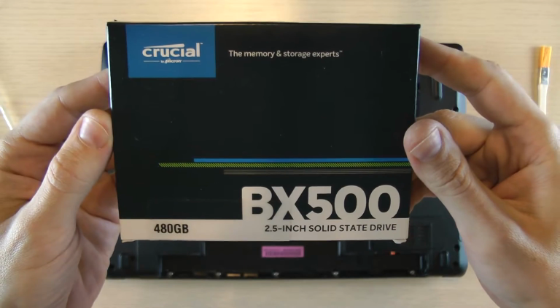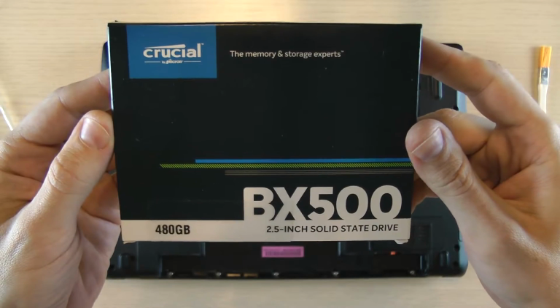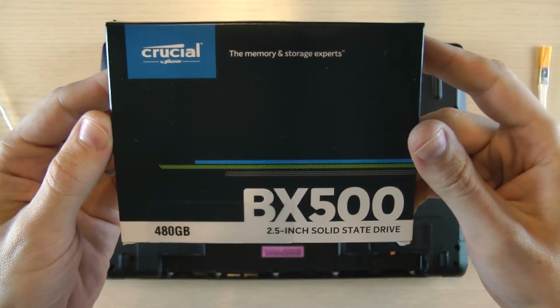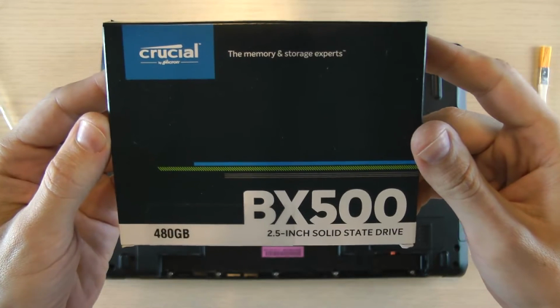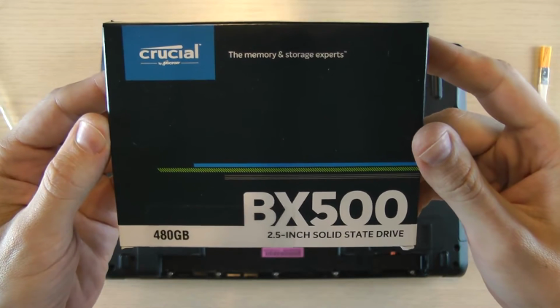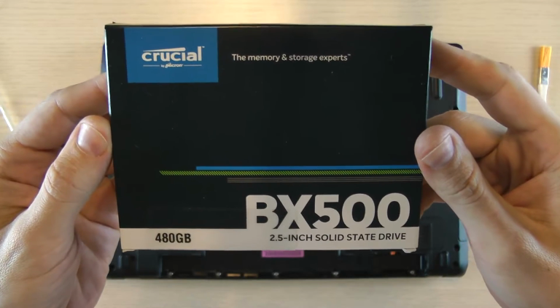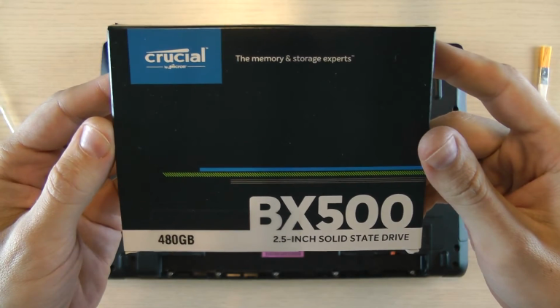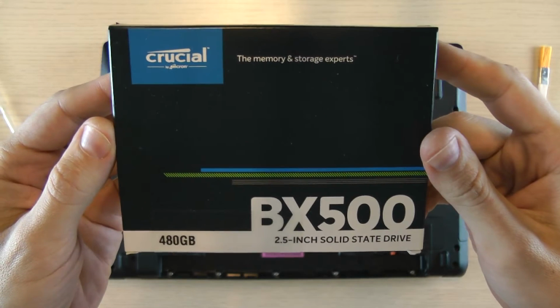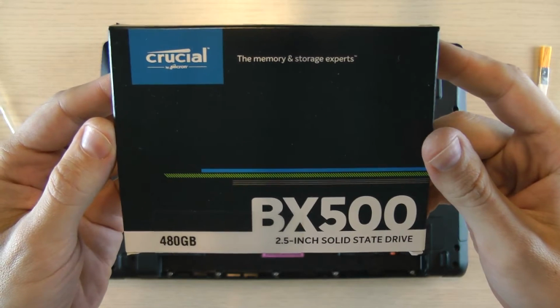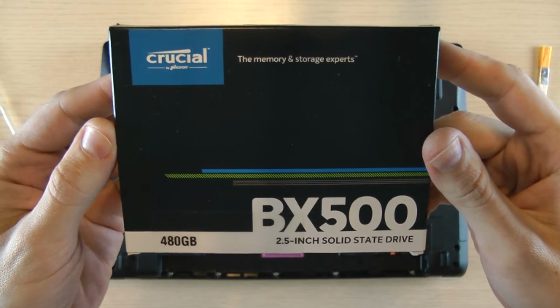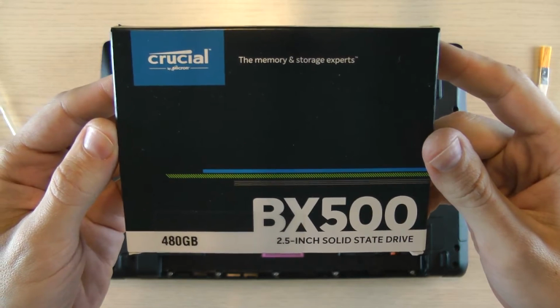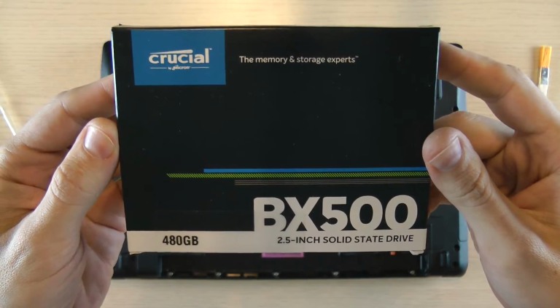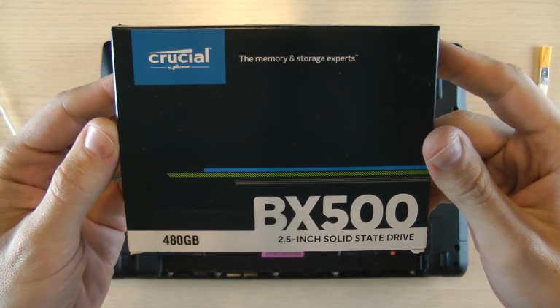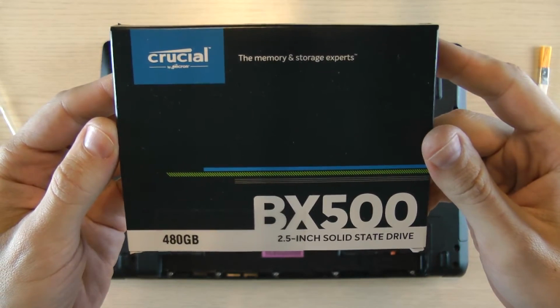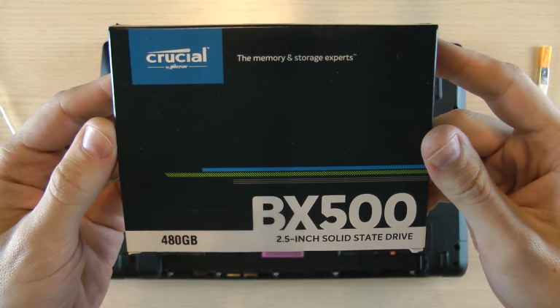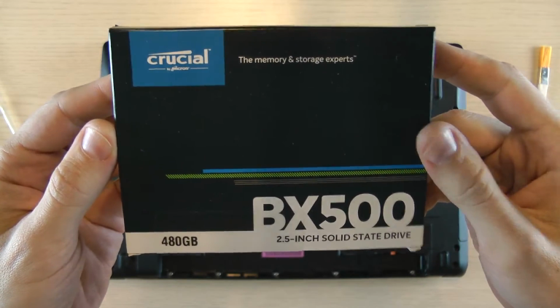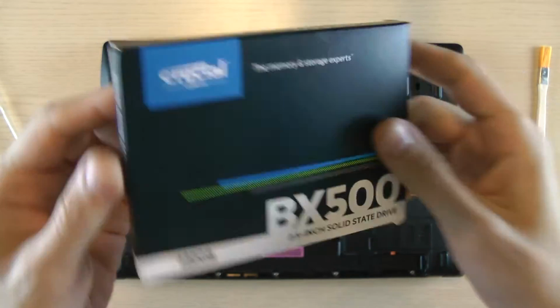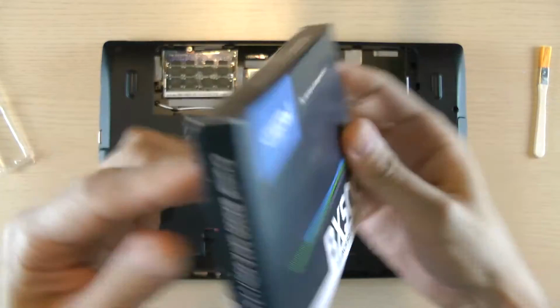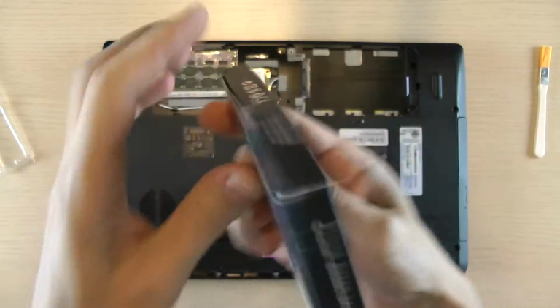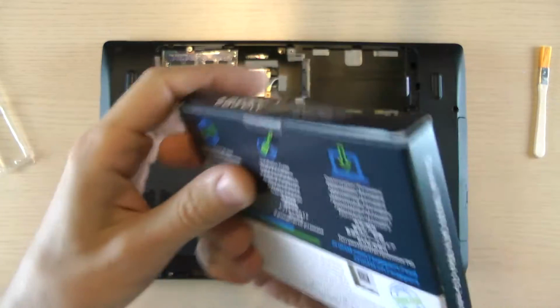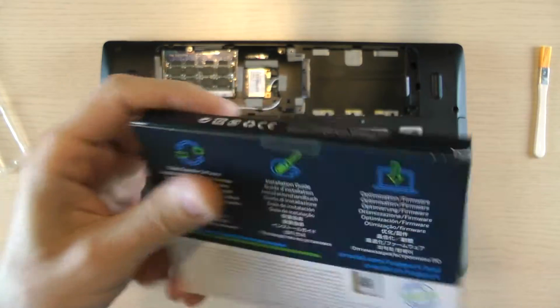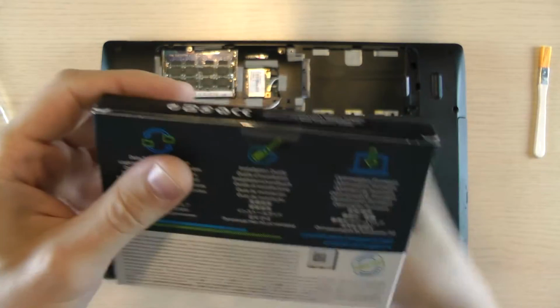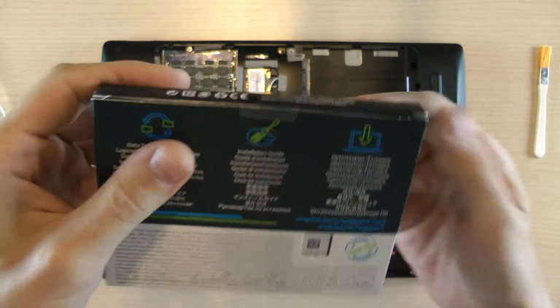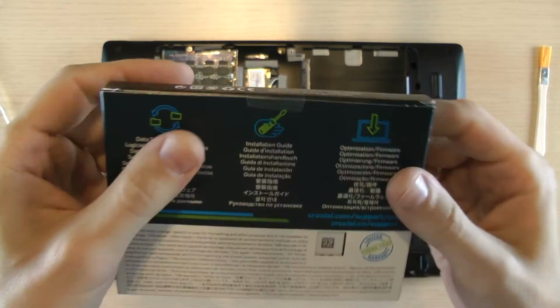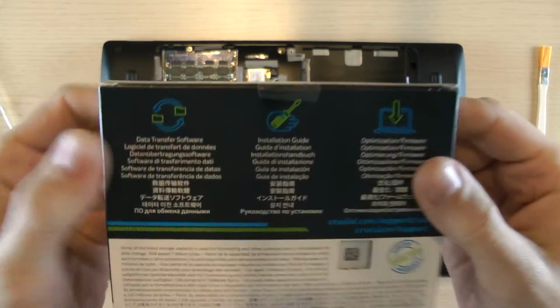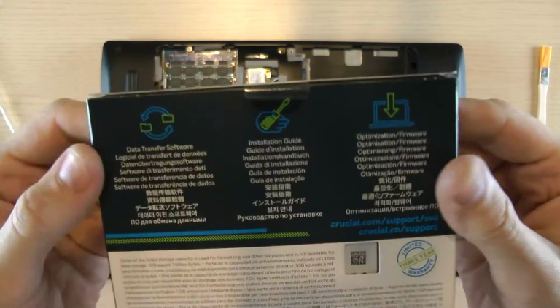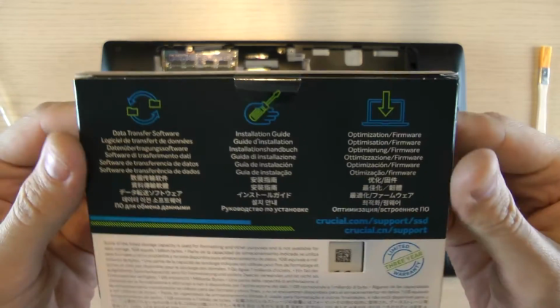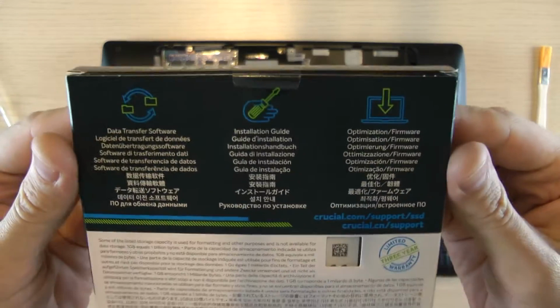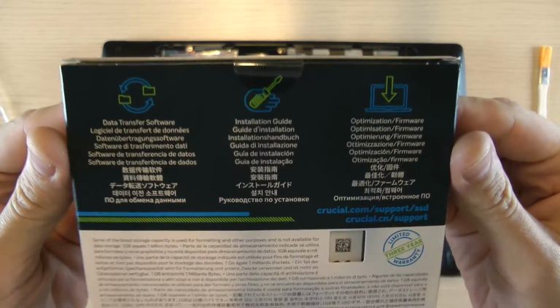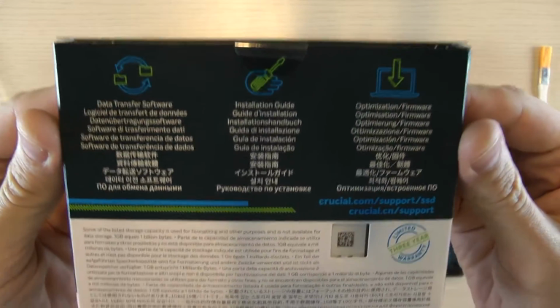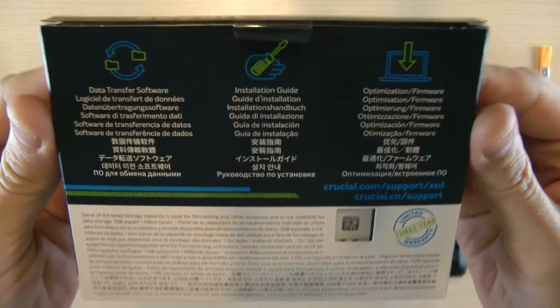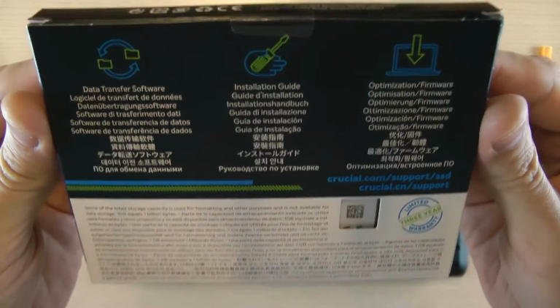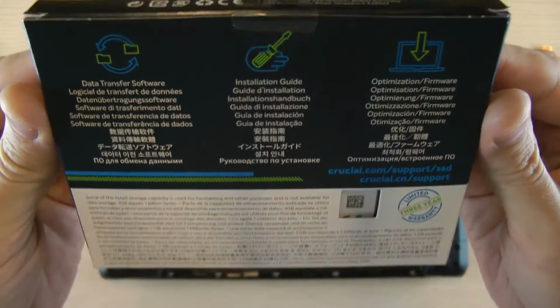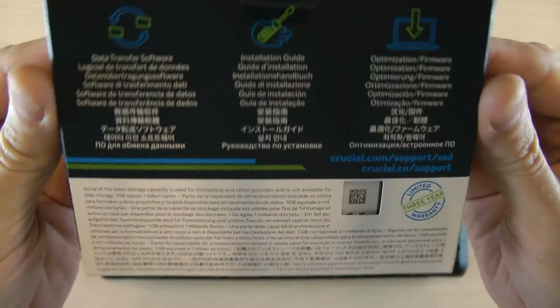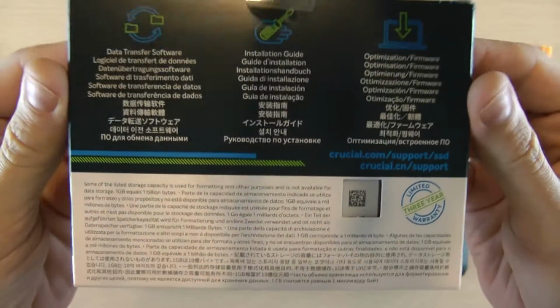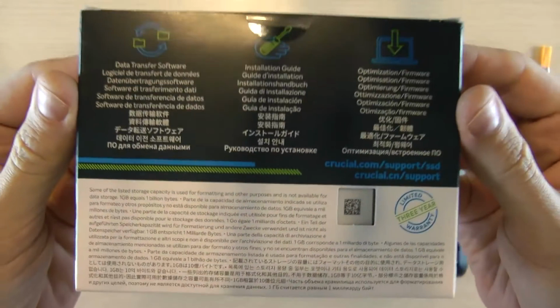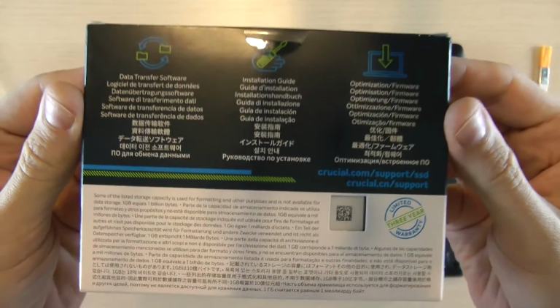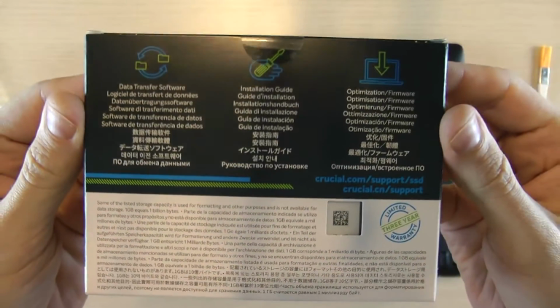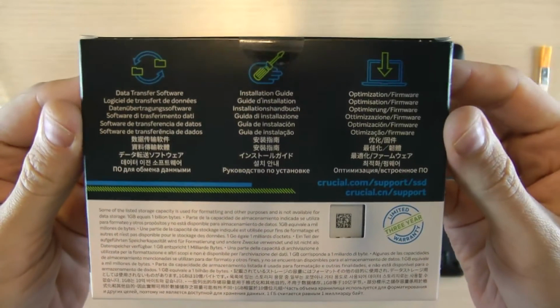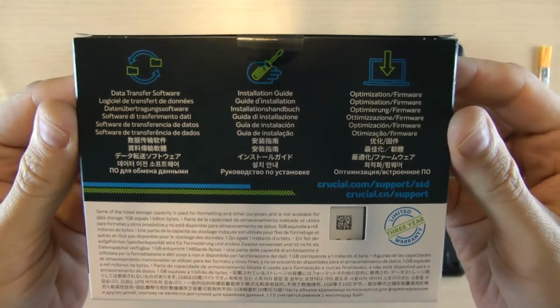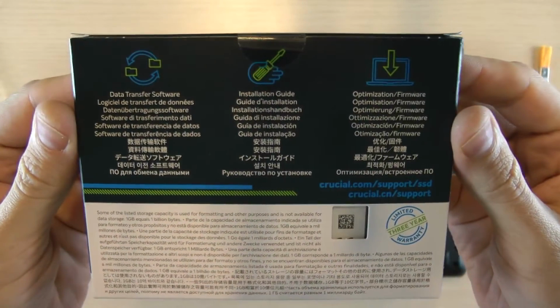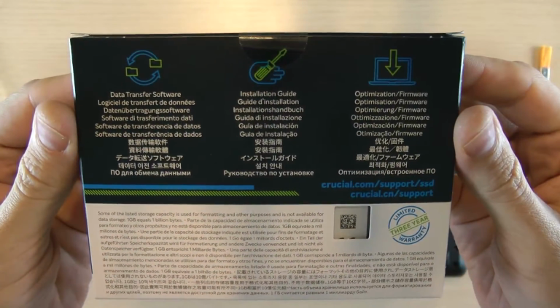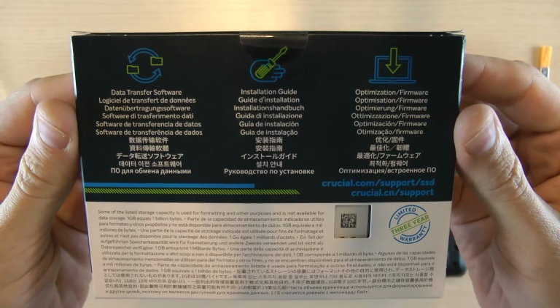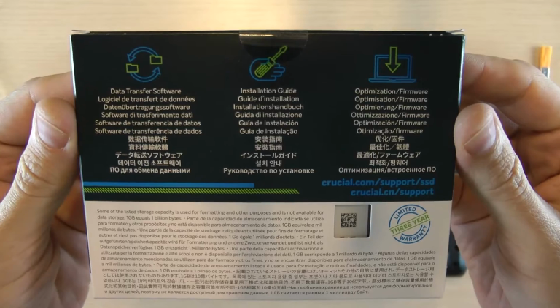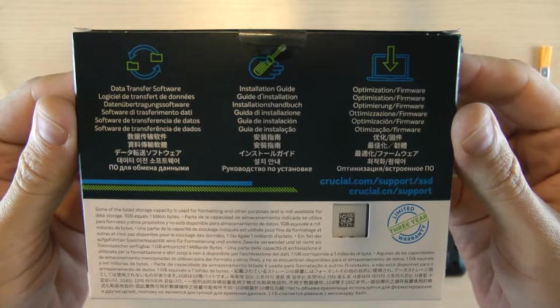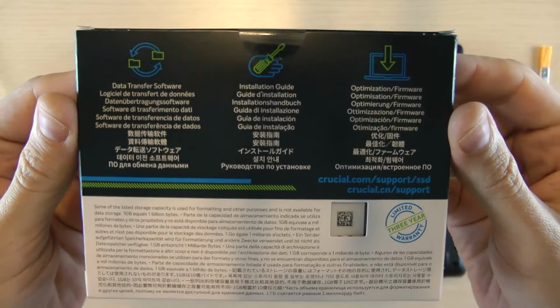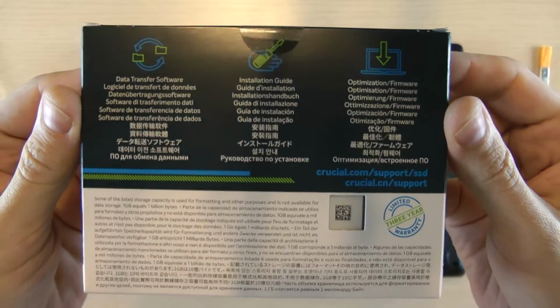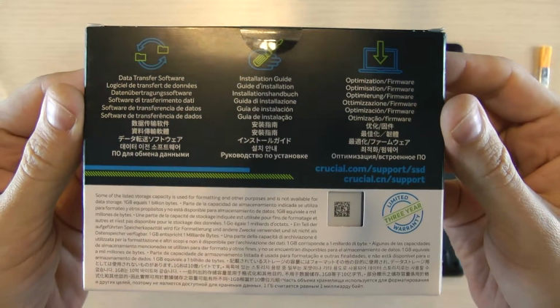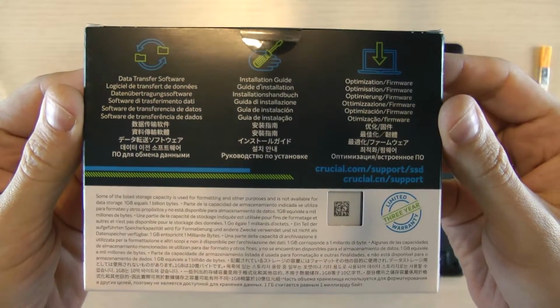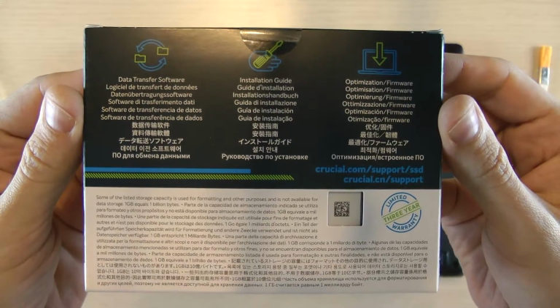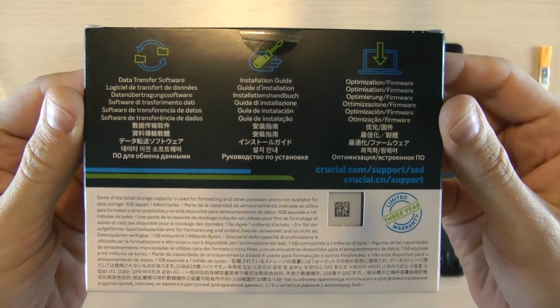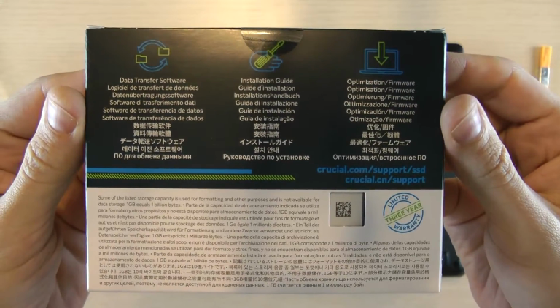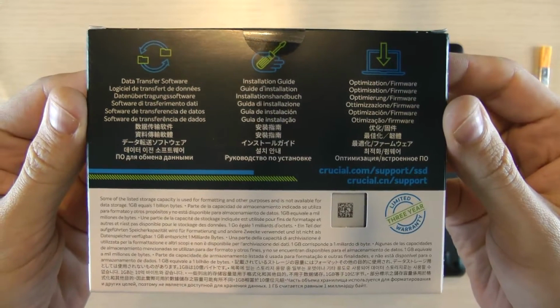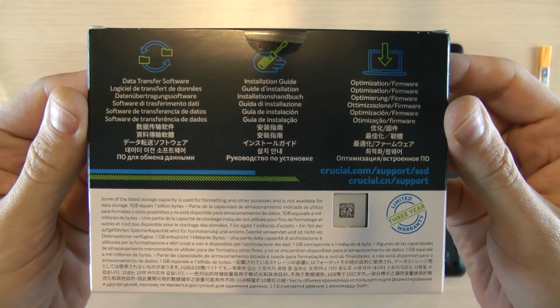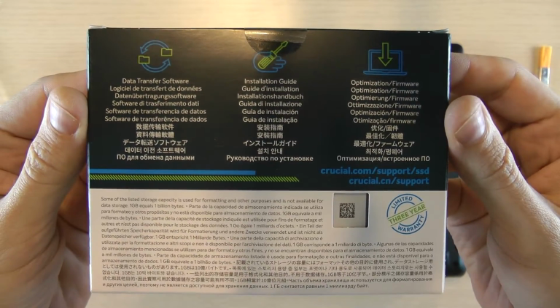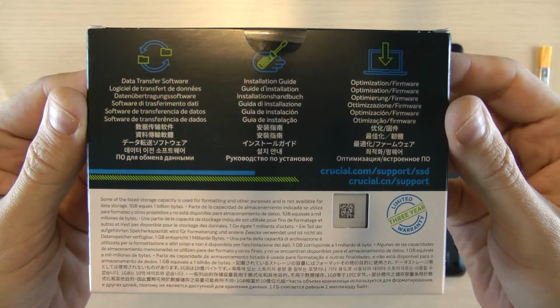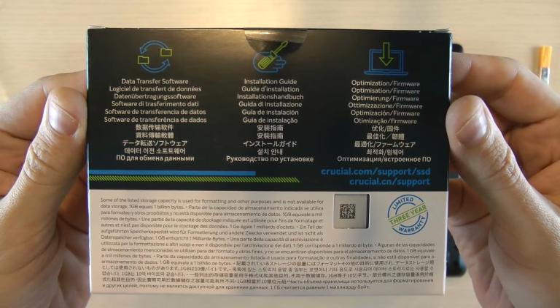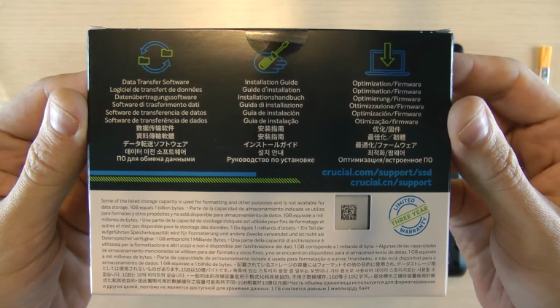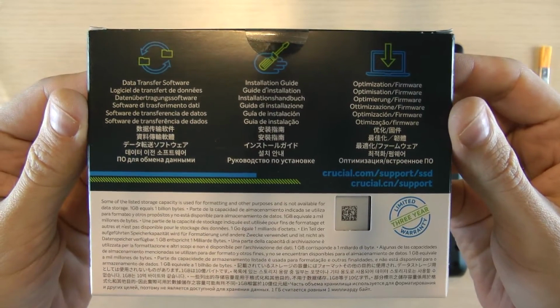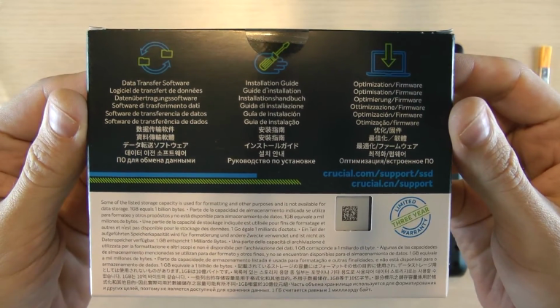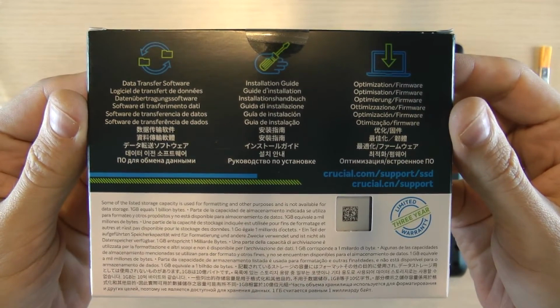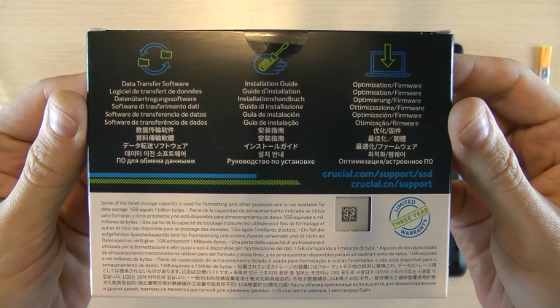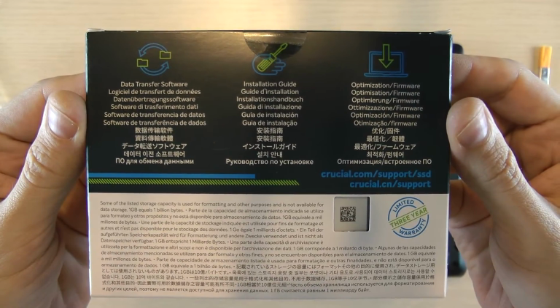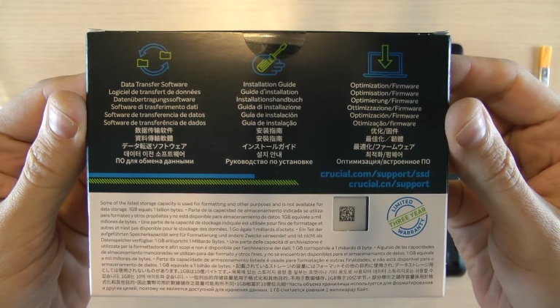All BX500 drives have the same controller inside. The SLC cache buffer size depends on disk size and available empty space.